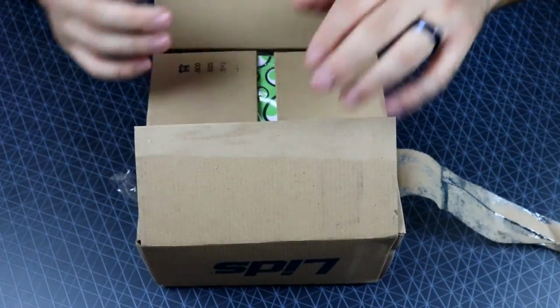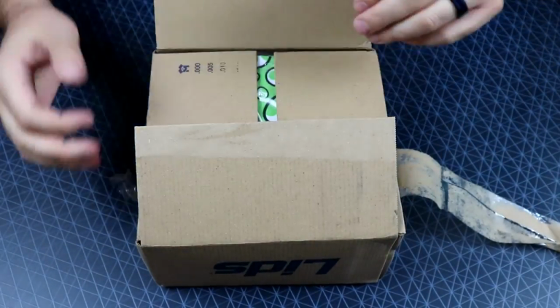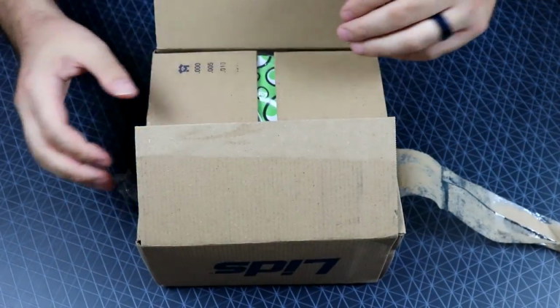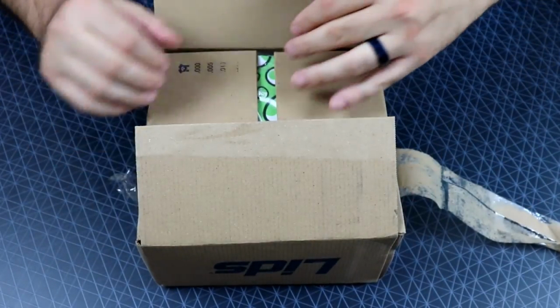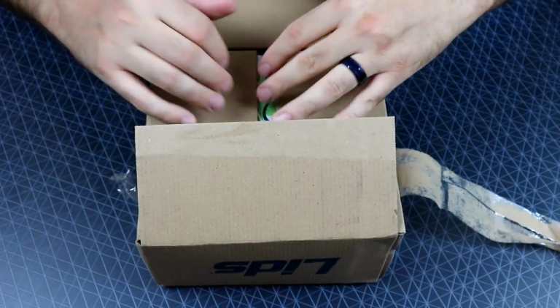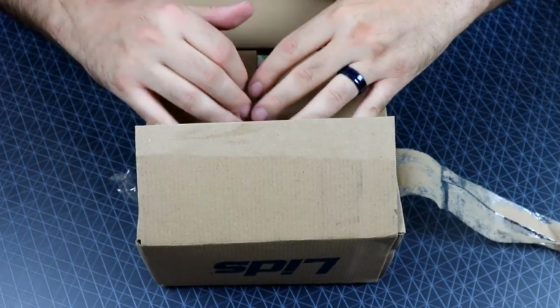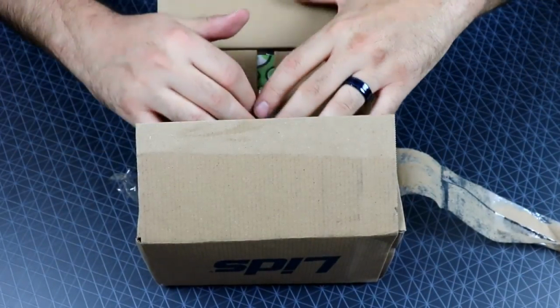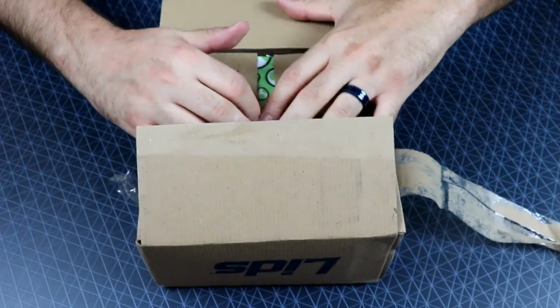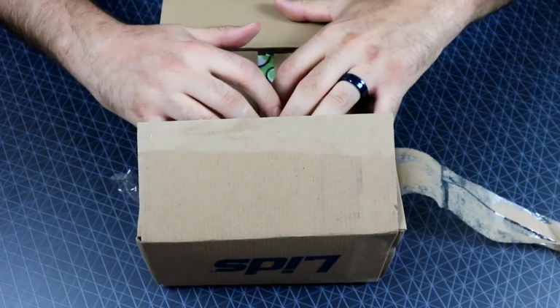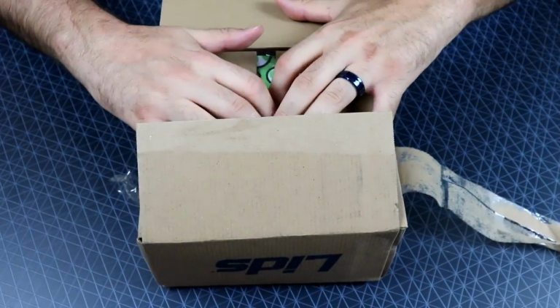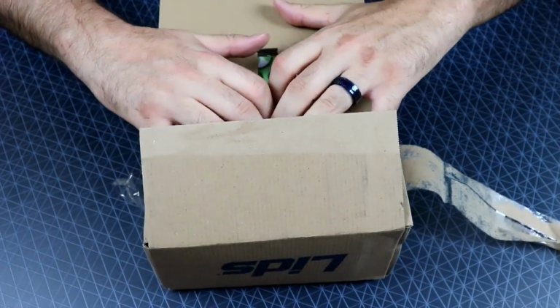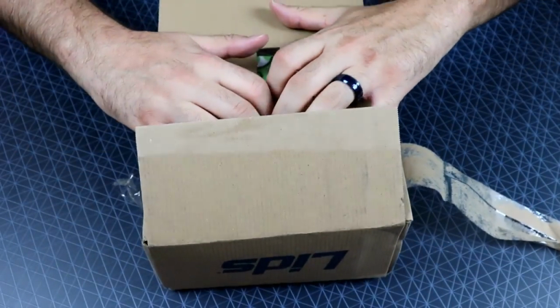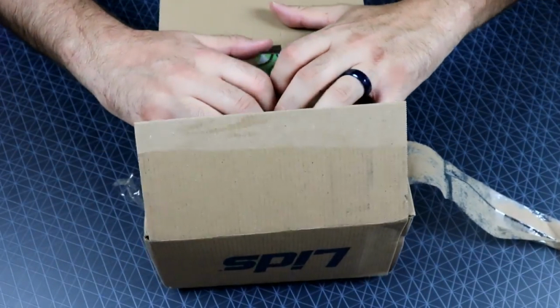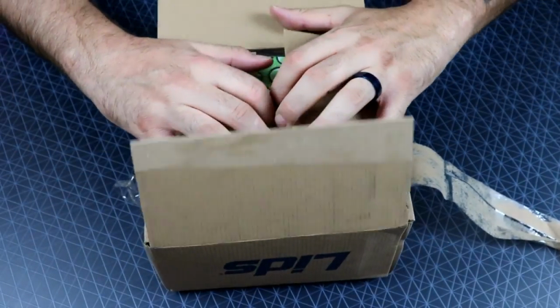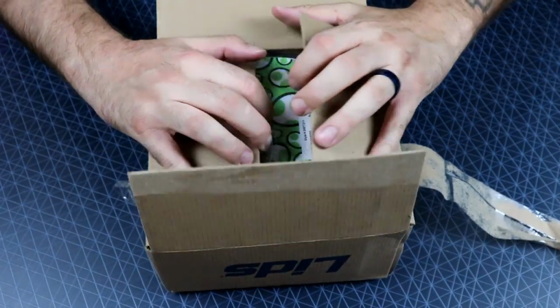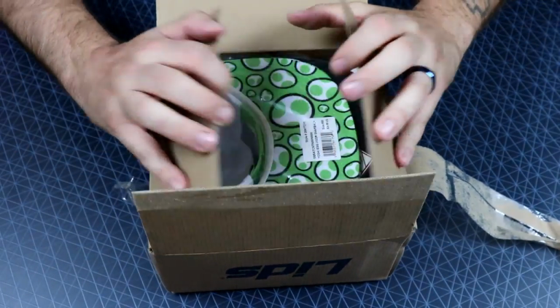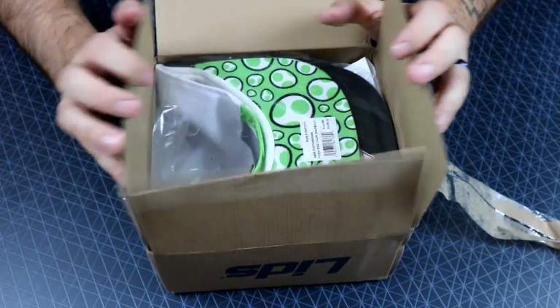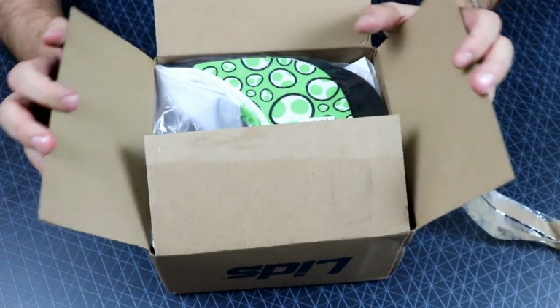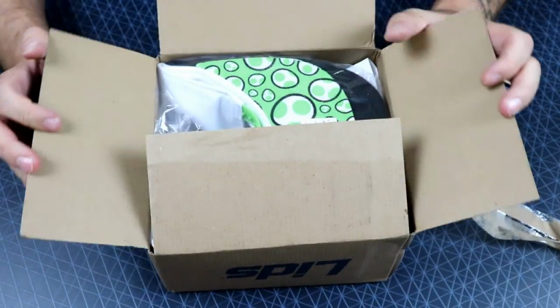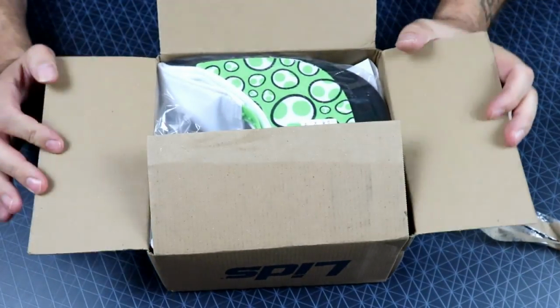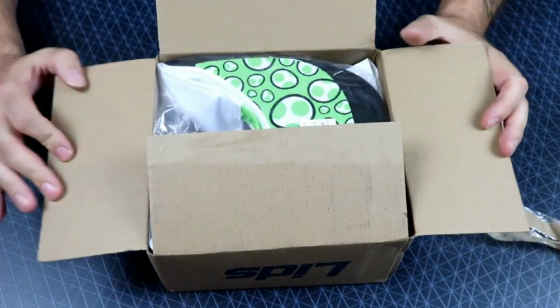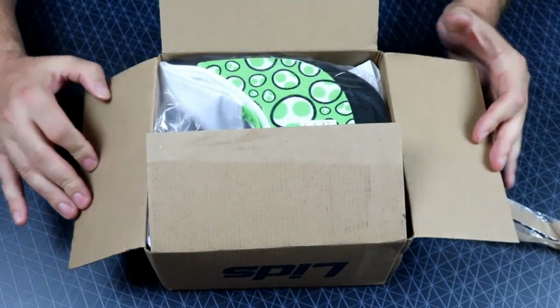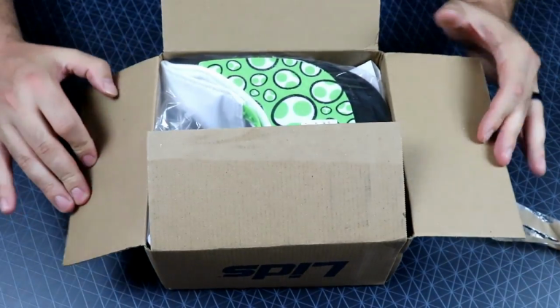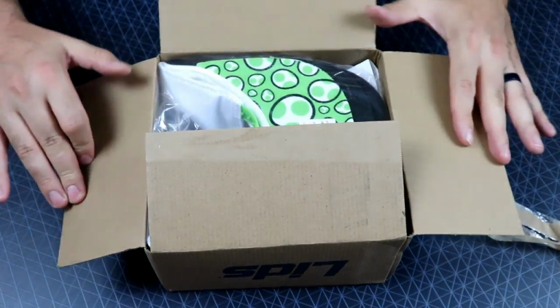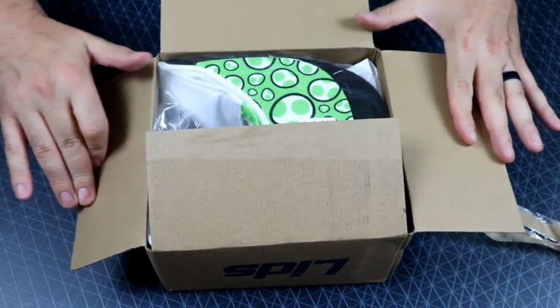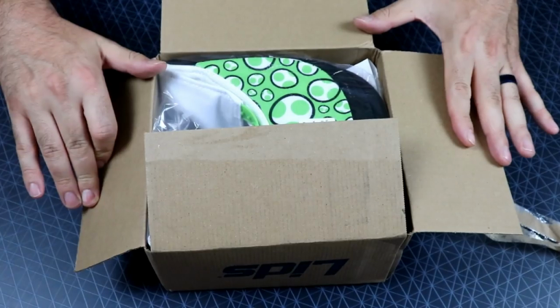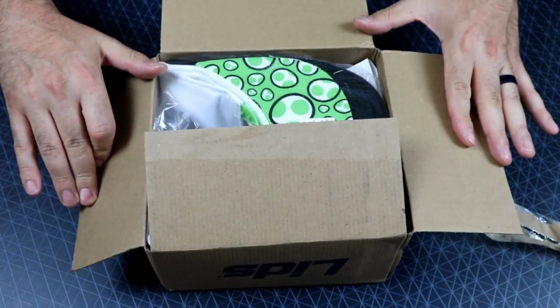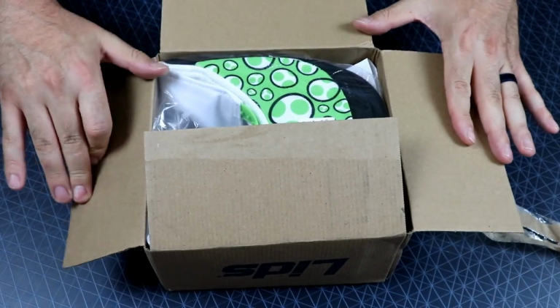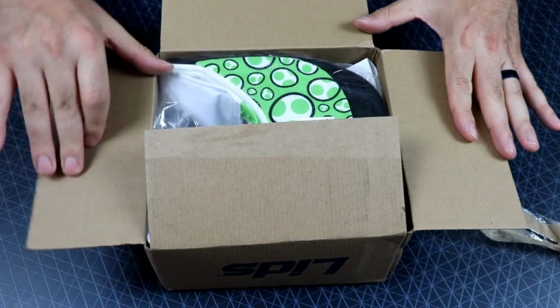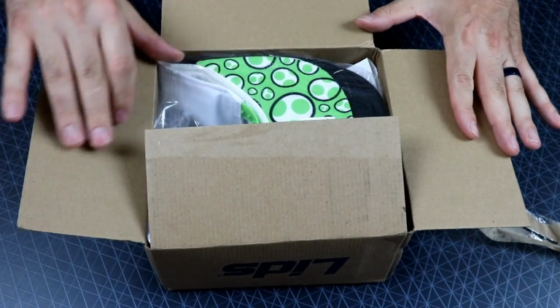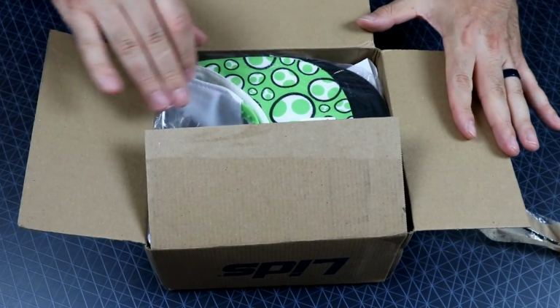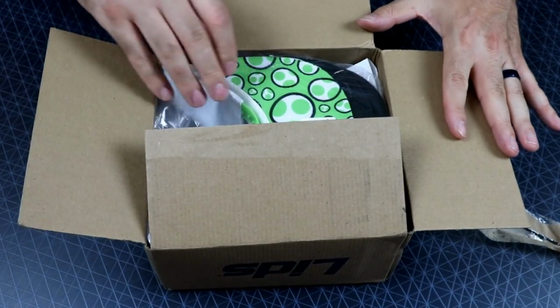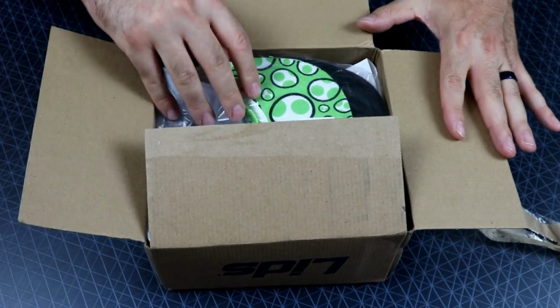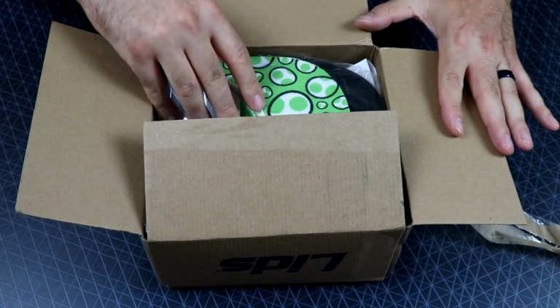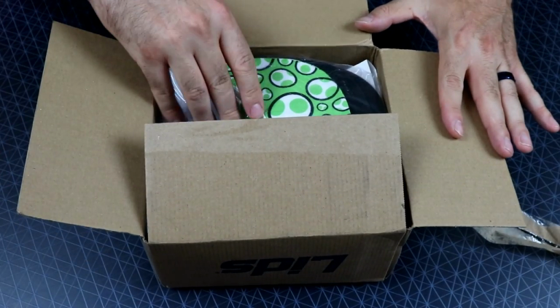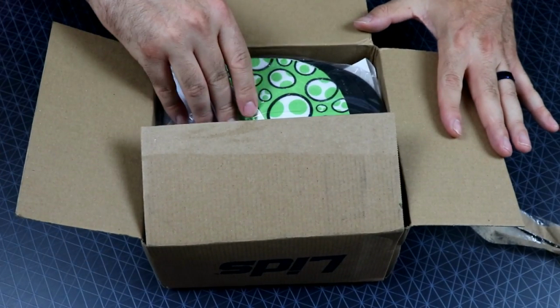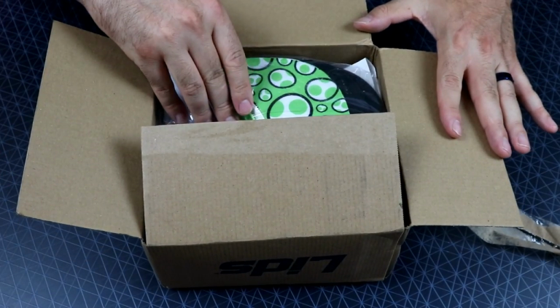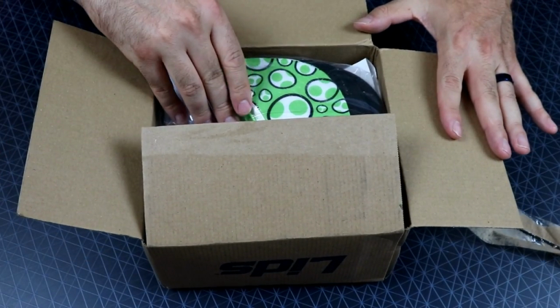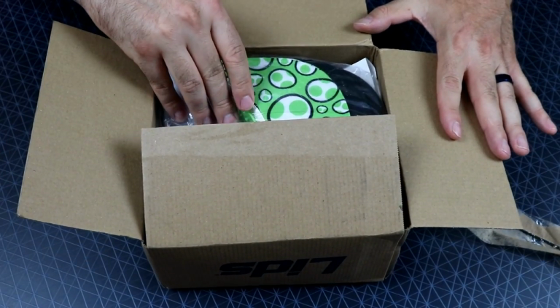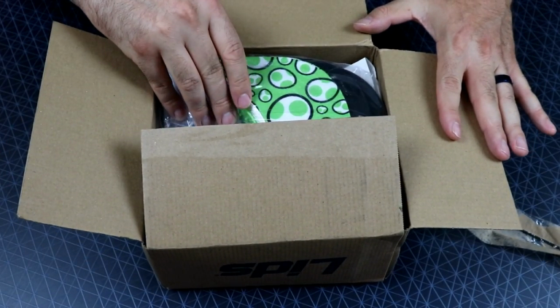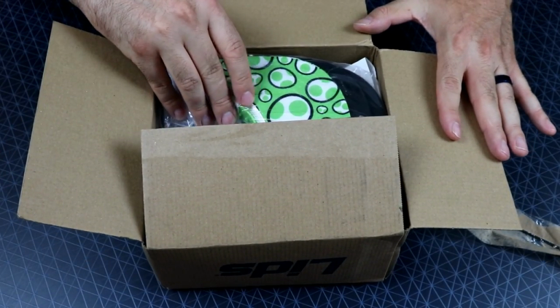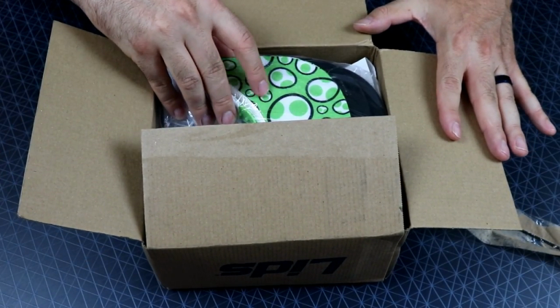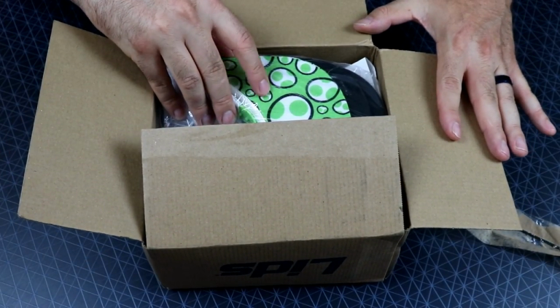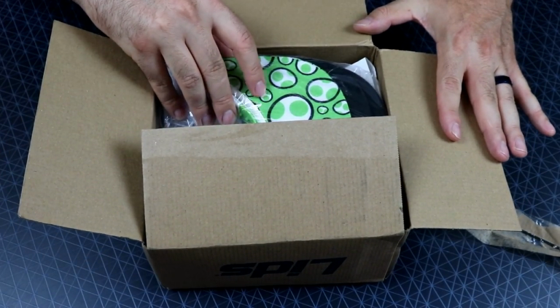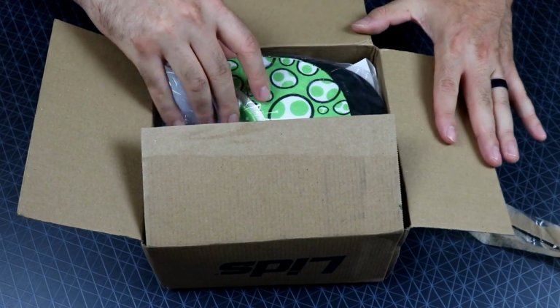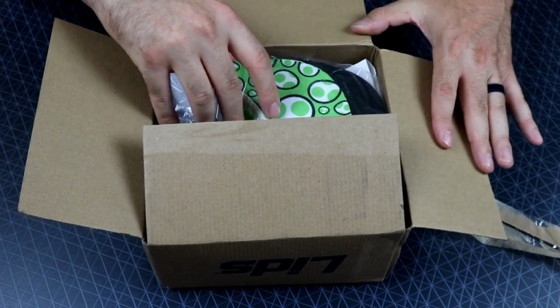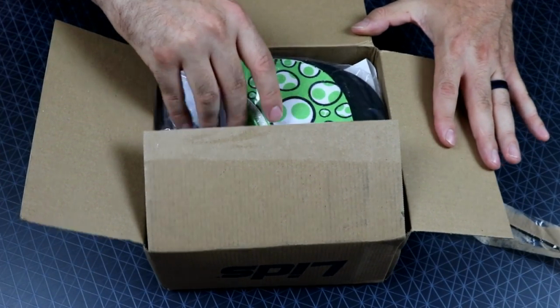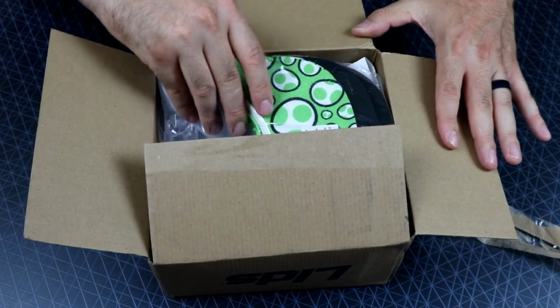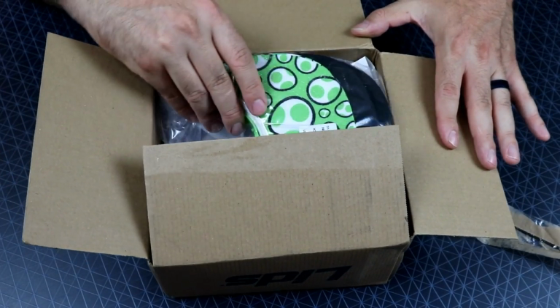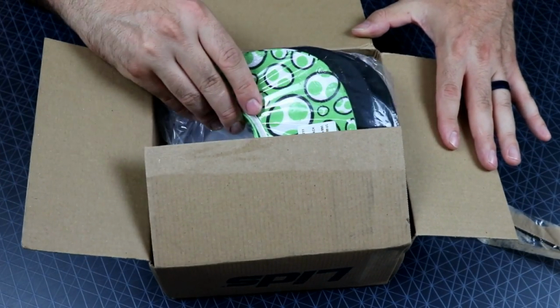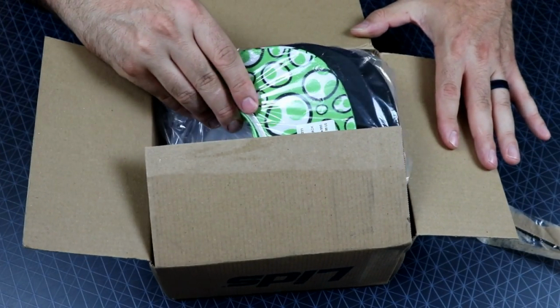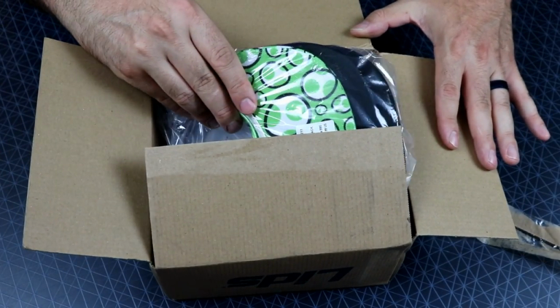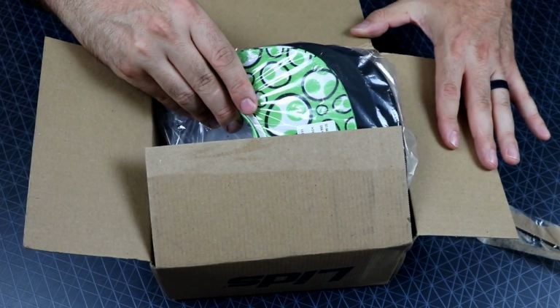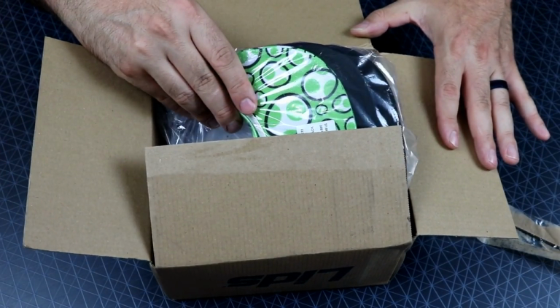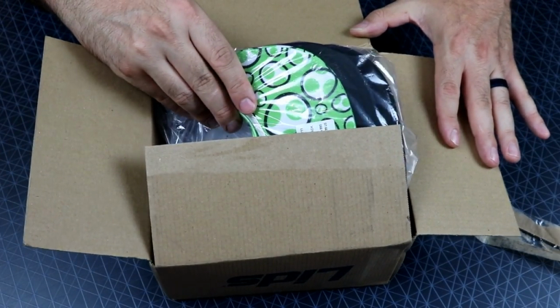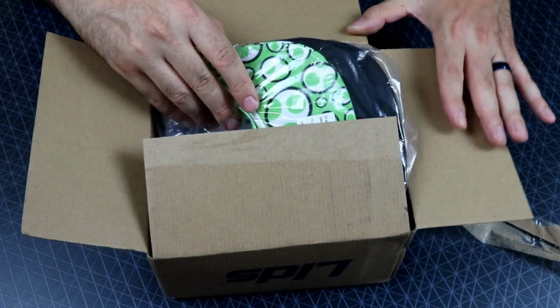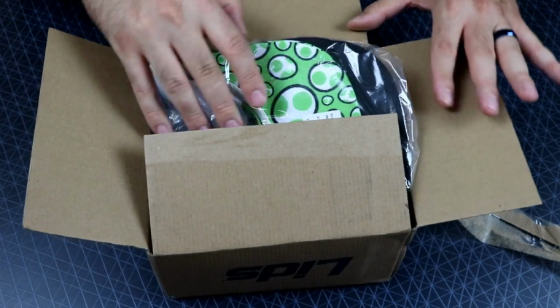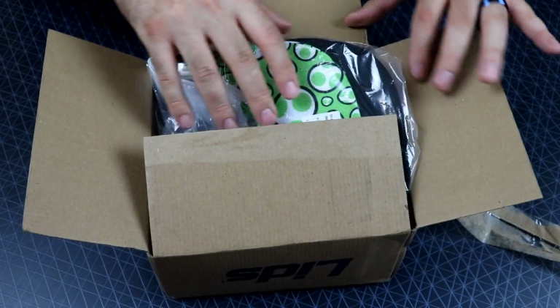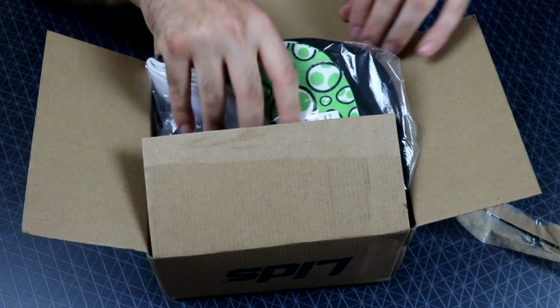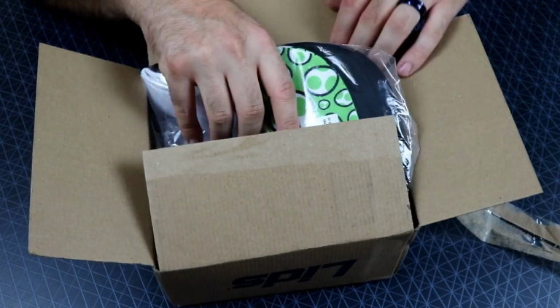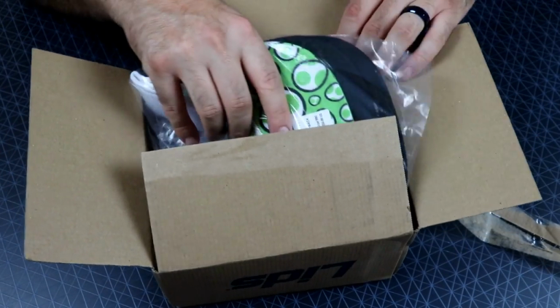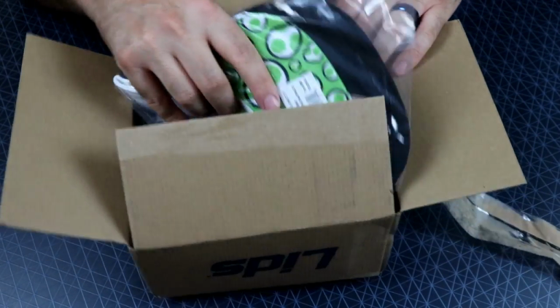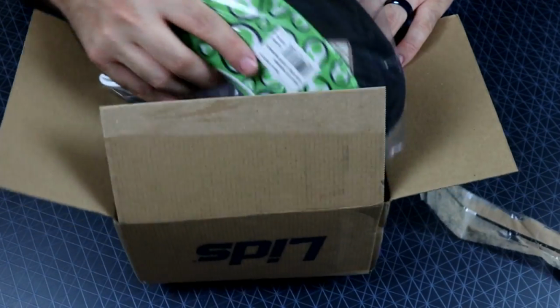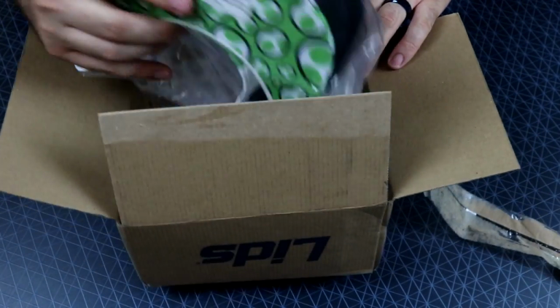Oh yes, I can already see. There's one, two — there's three hats in there. Nice.